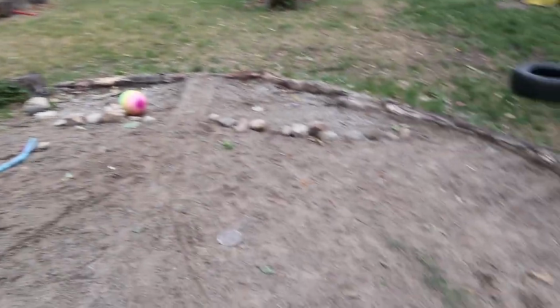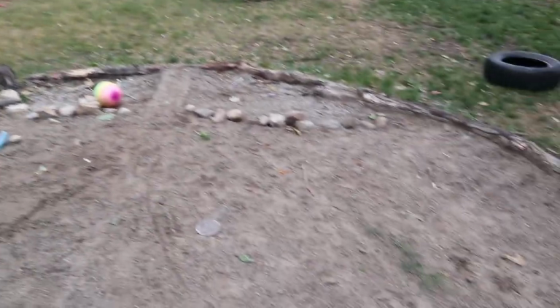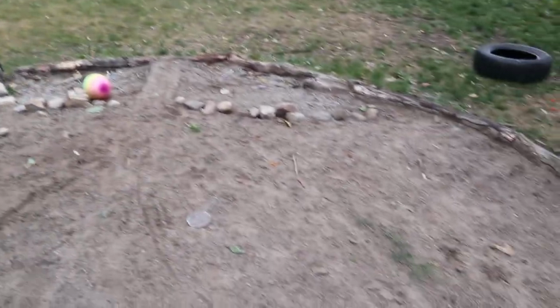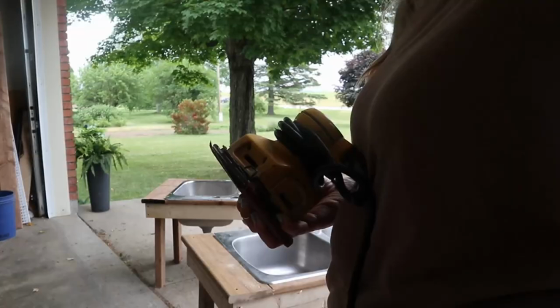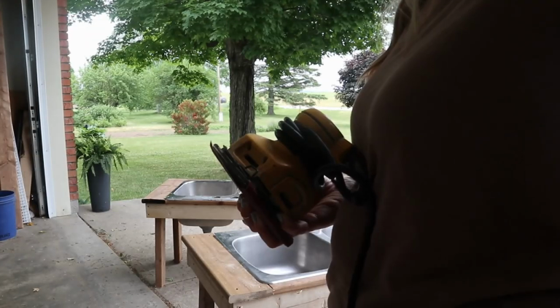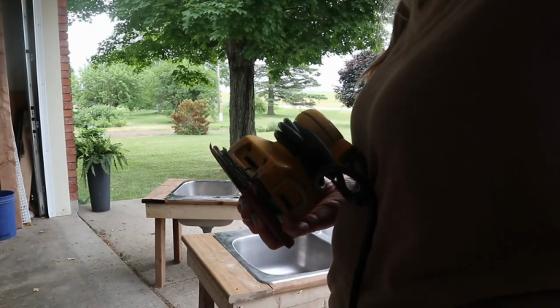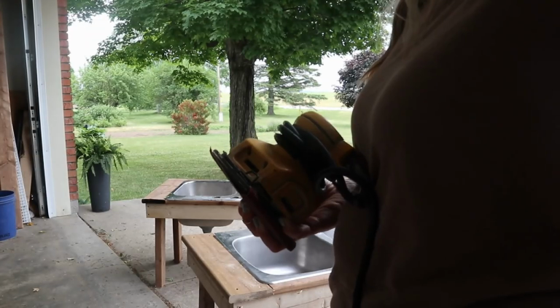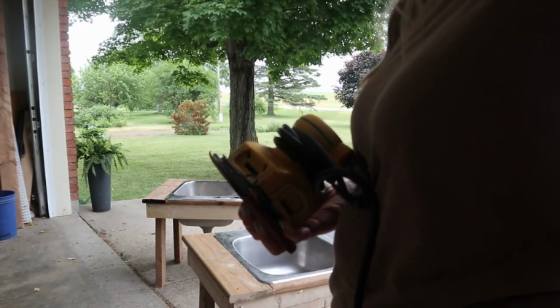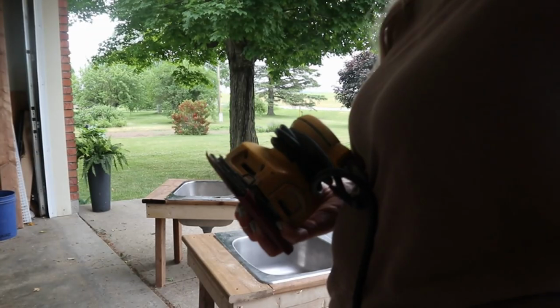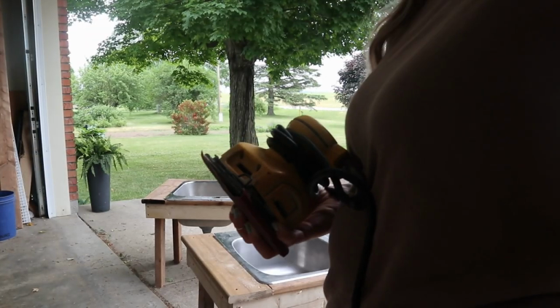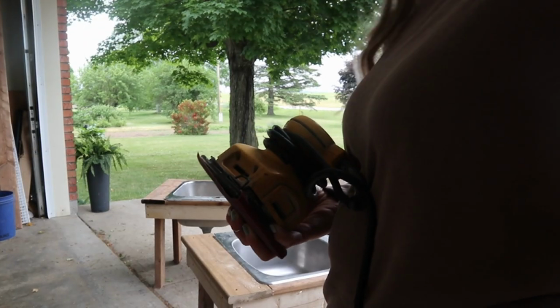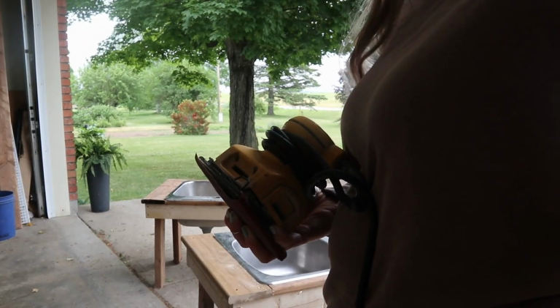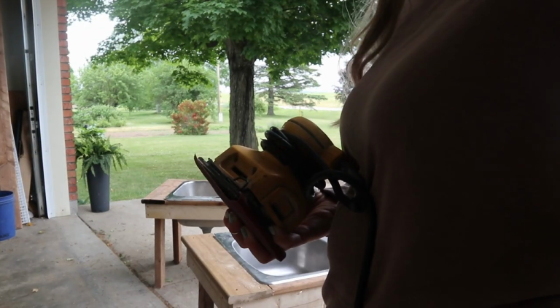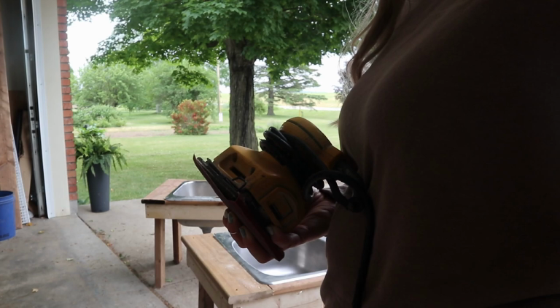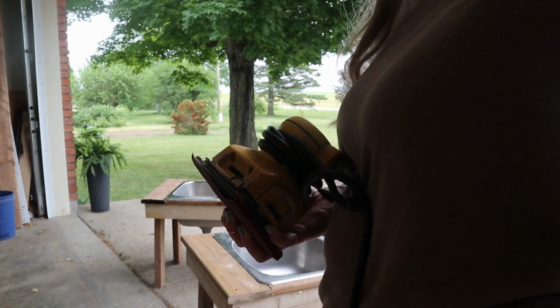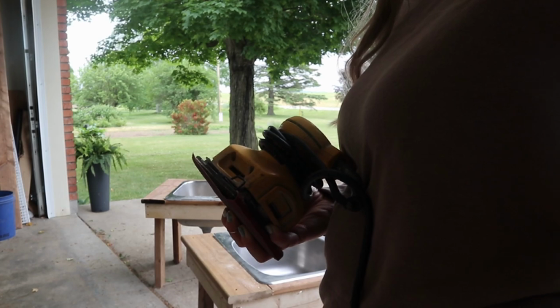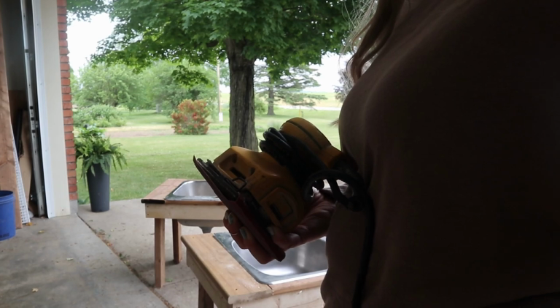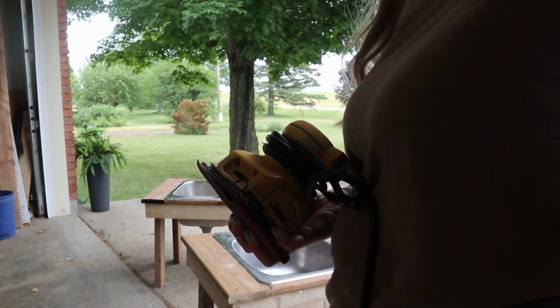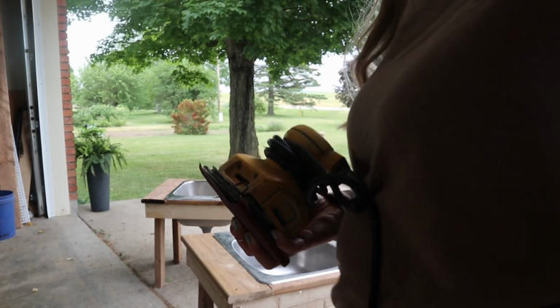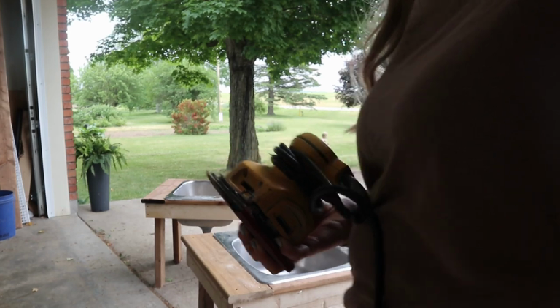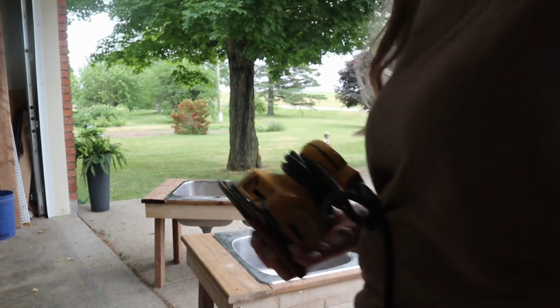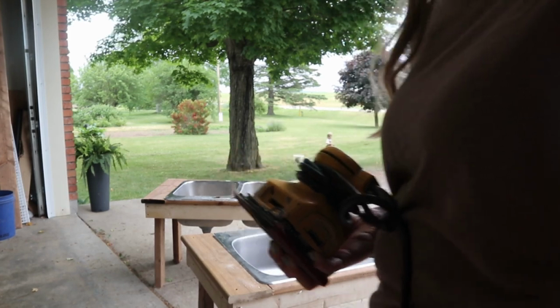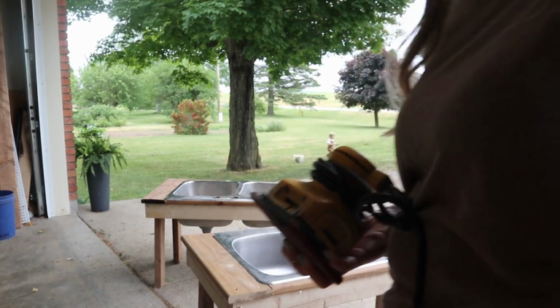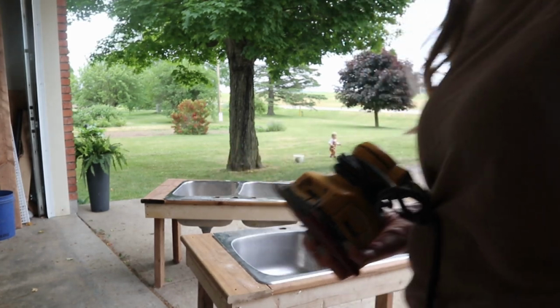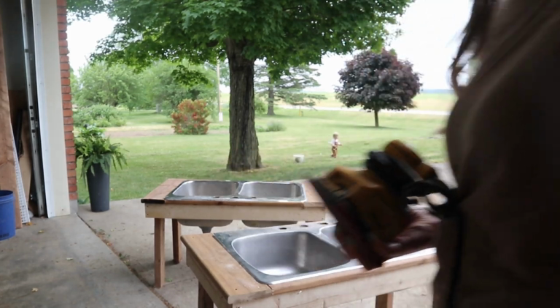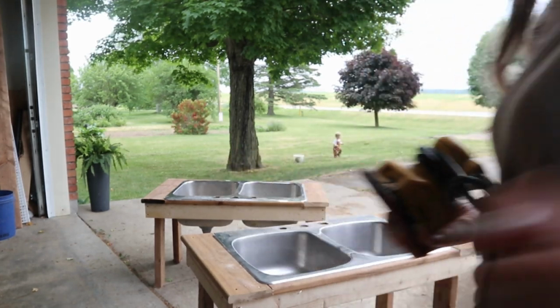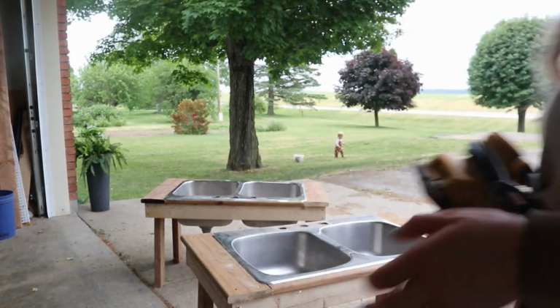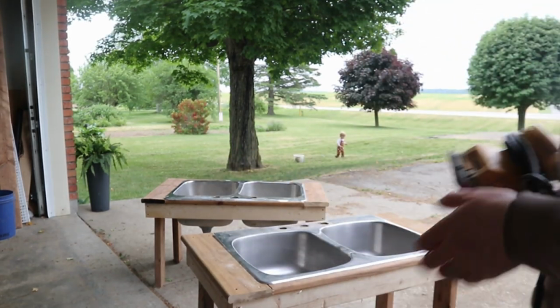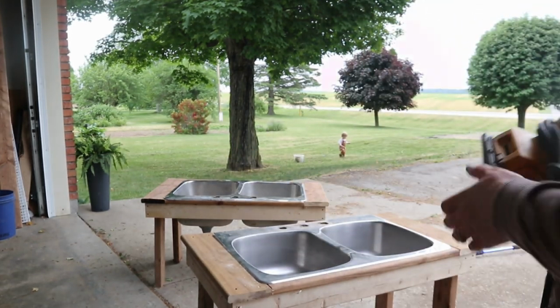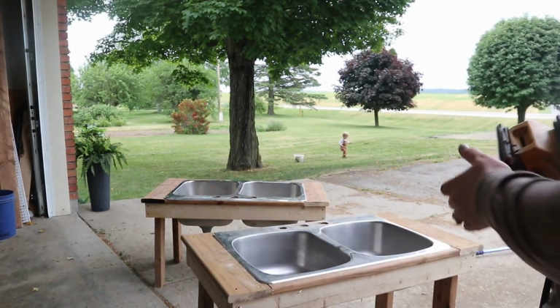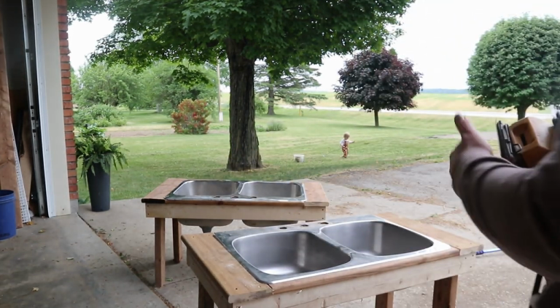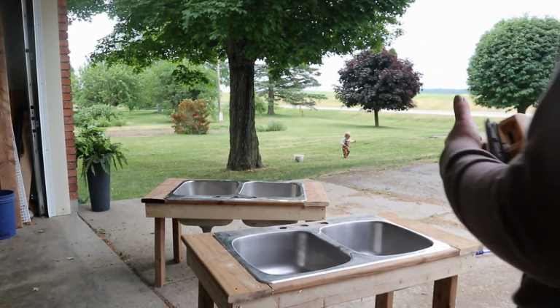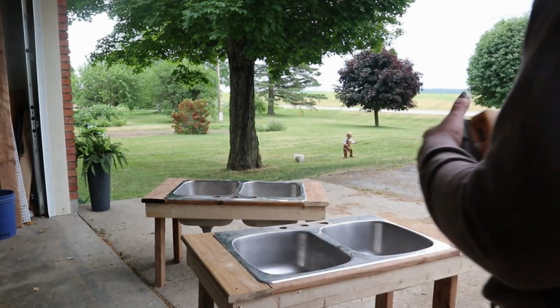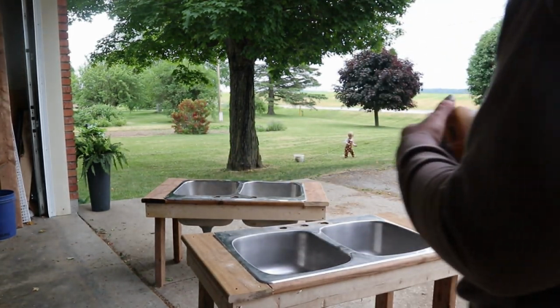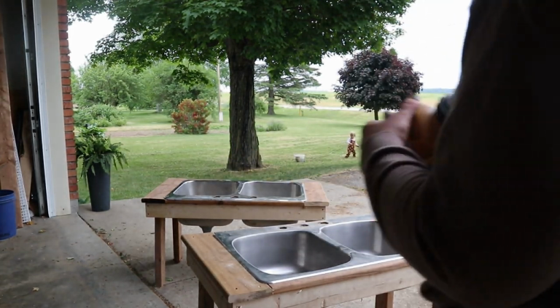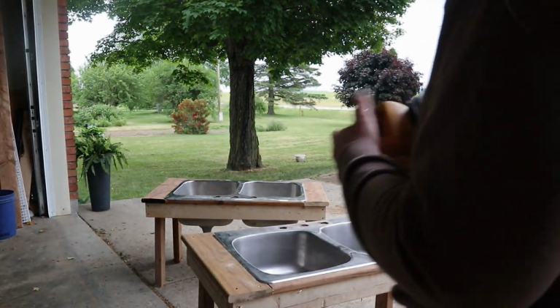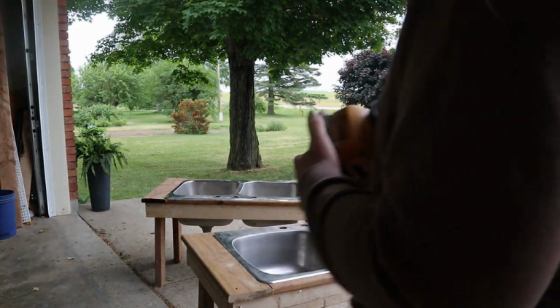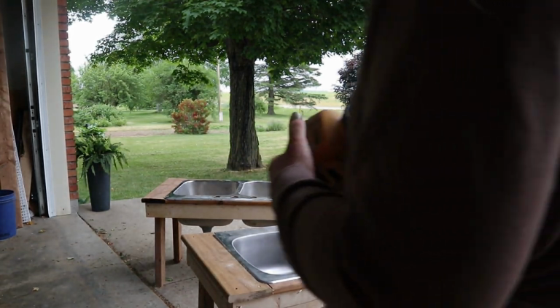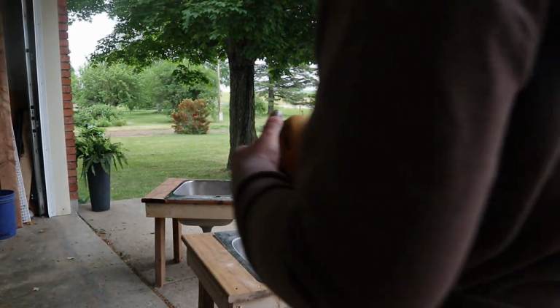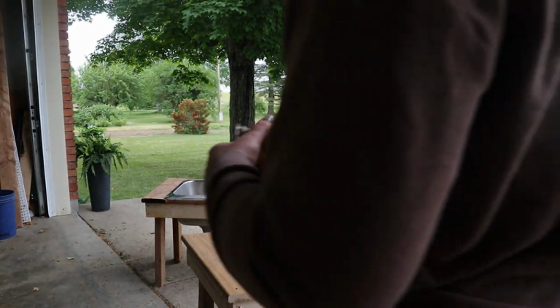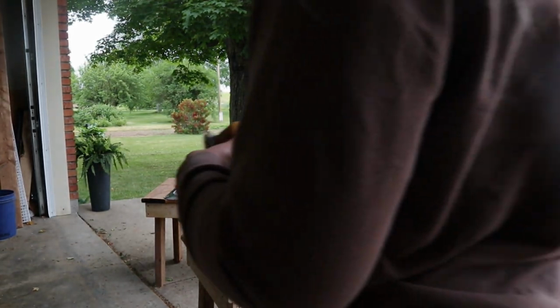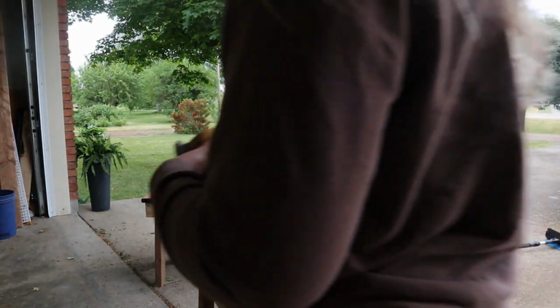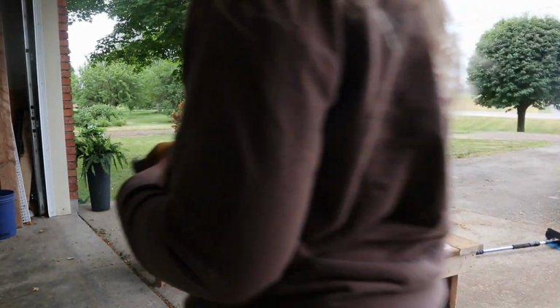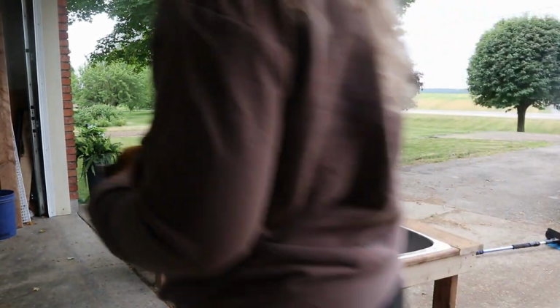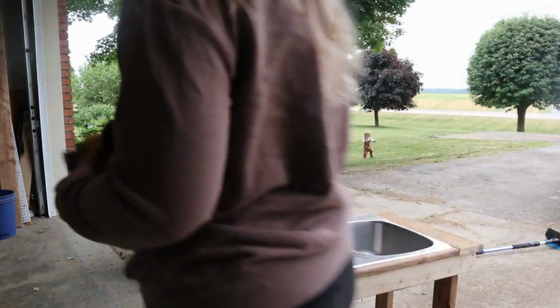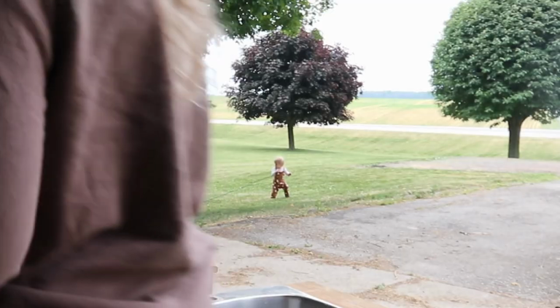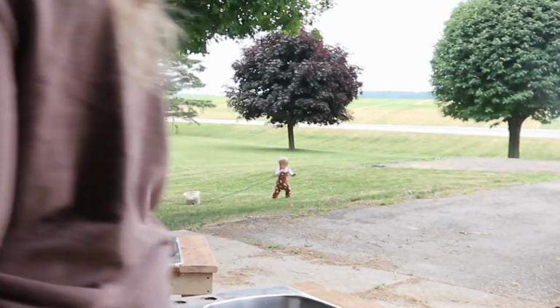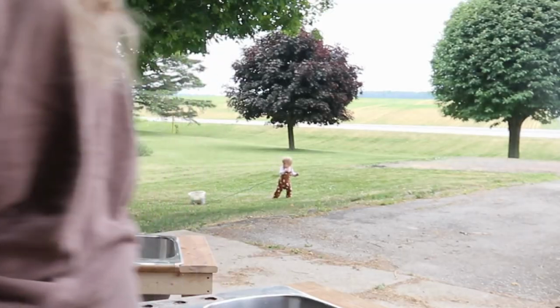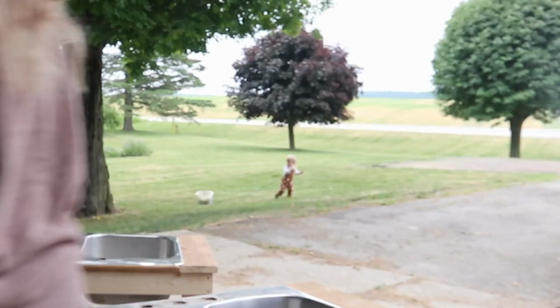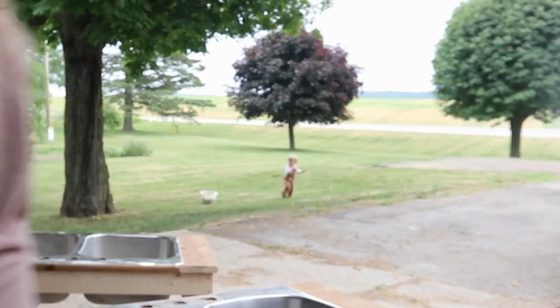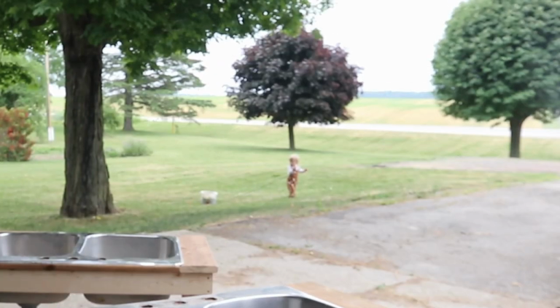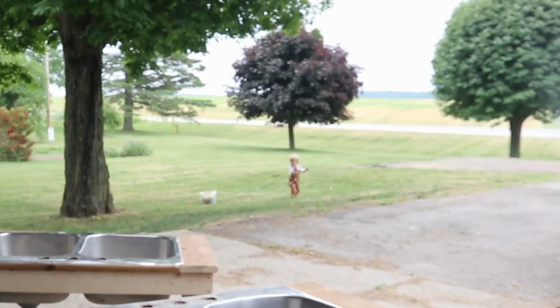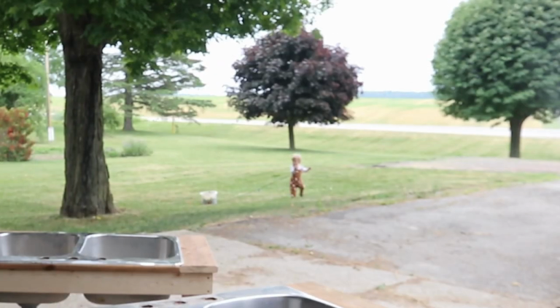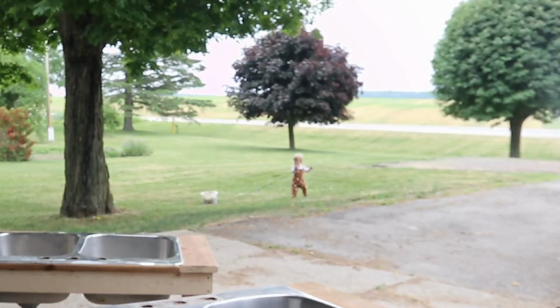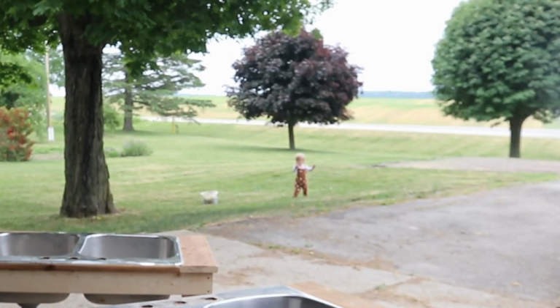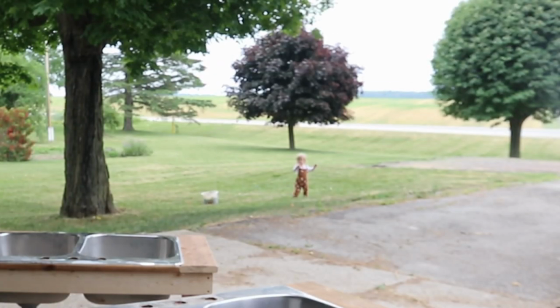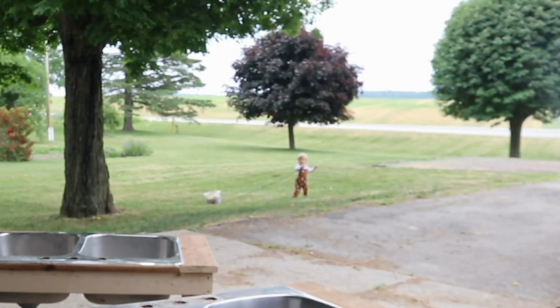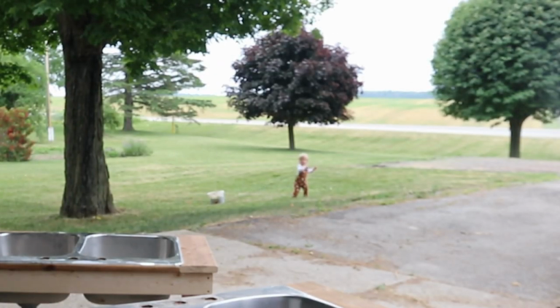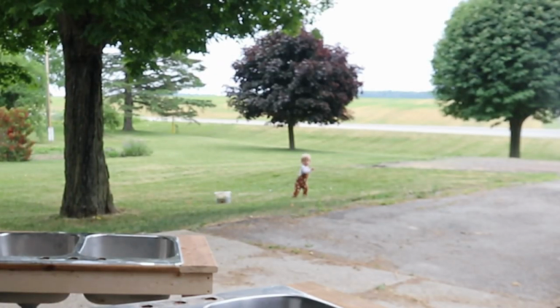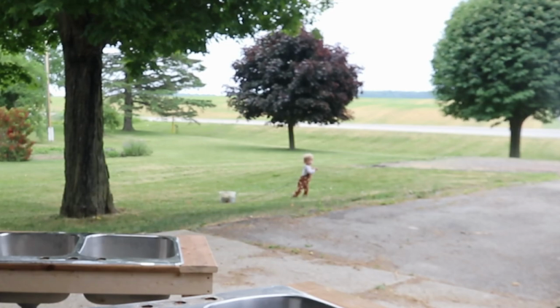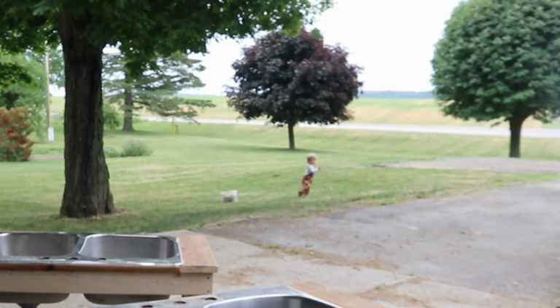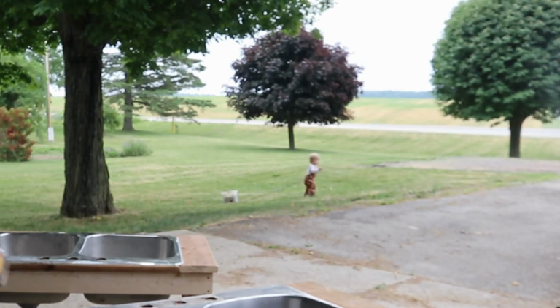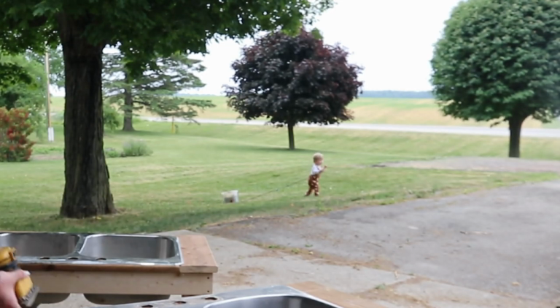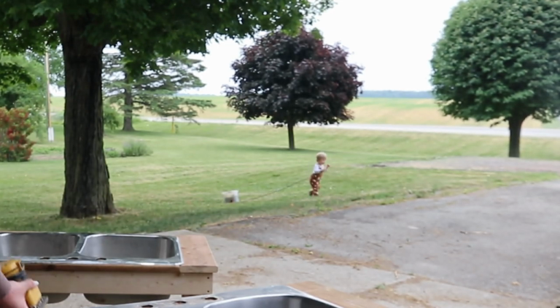Come along with me as I contribute some DIYs that bring awe, wonder, and a bit of magic for the children in the outdoor play yard.